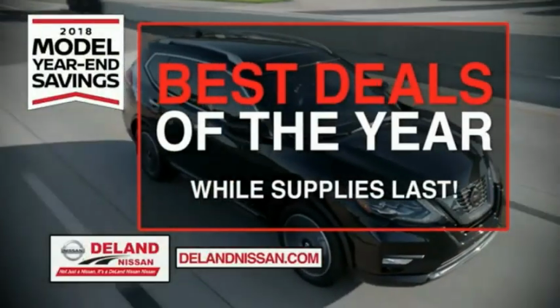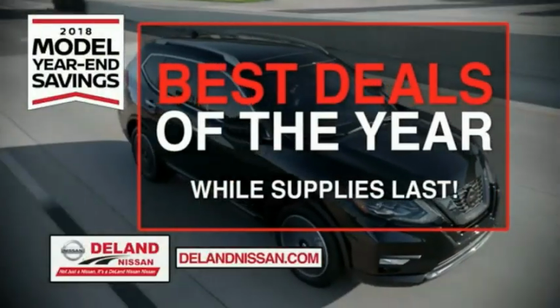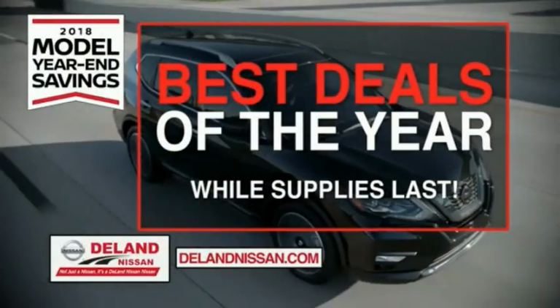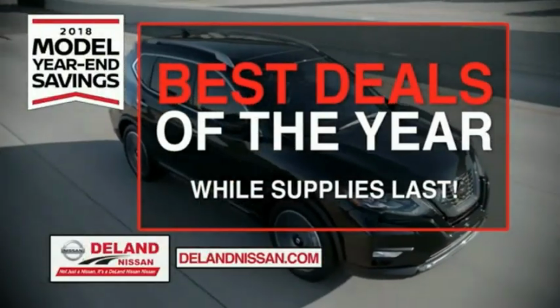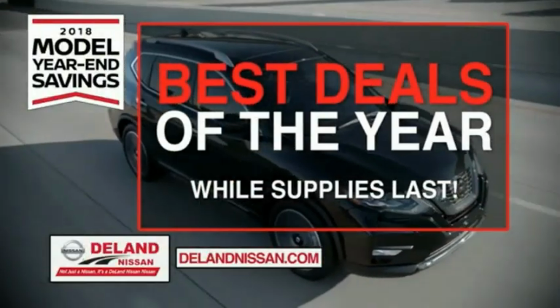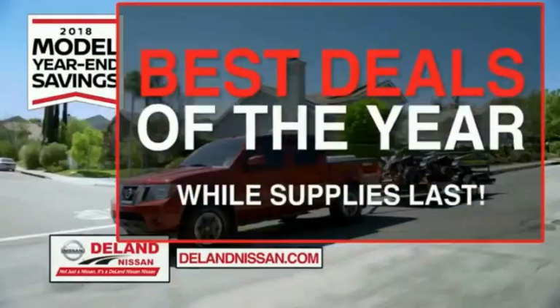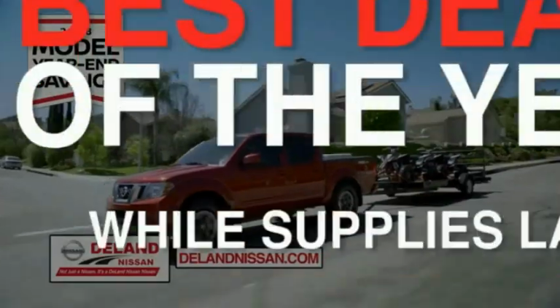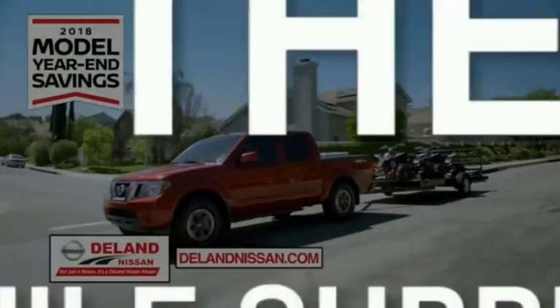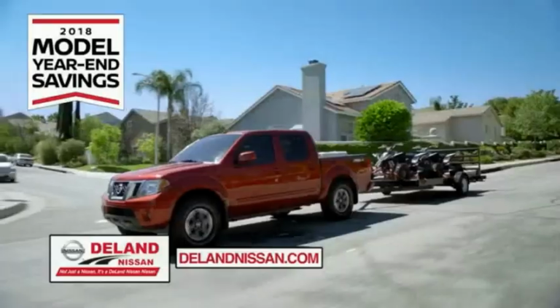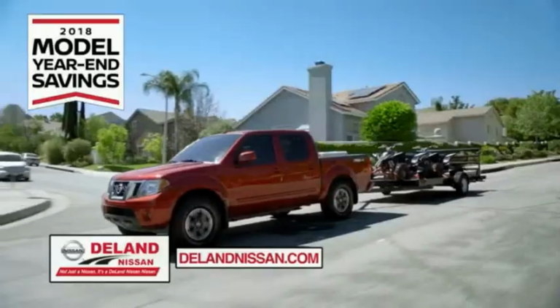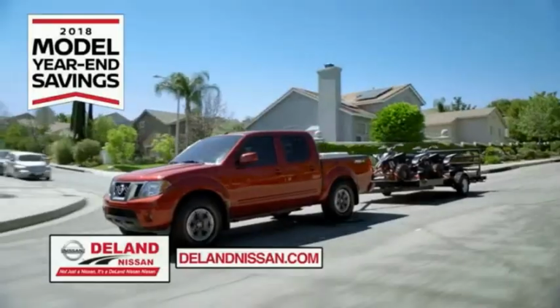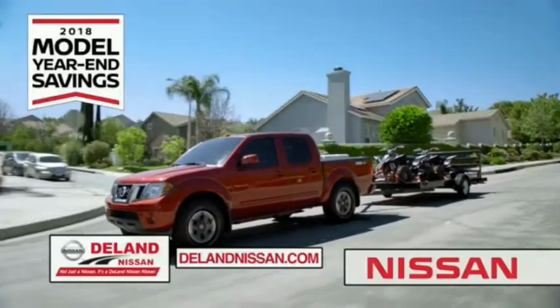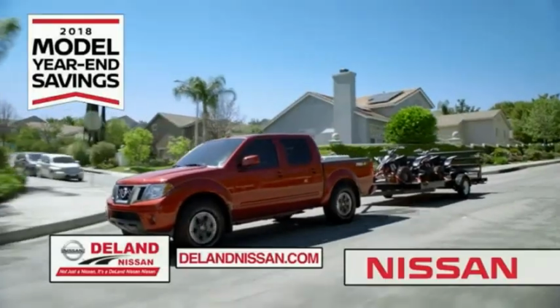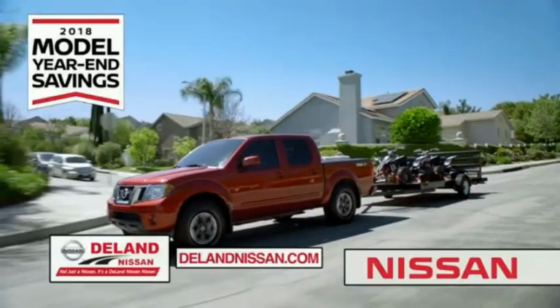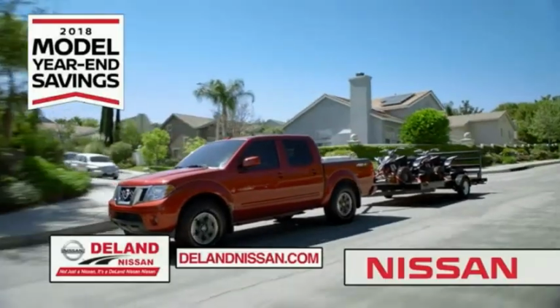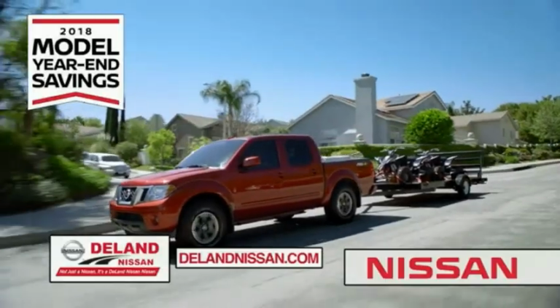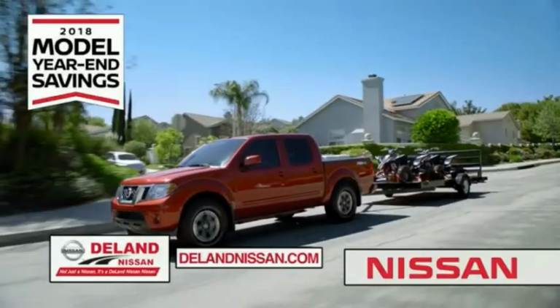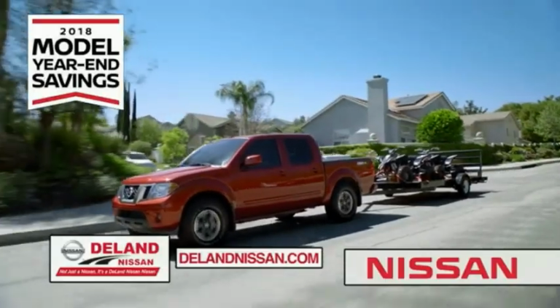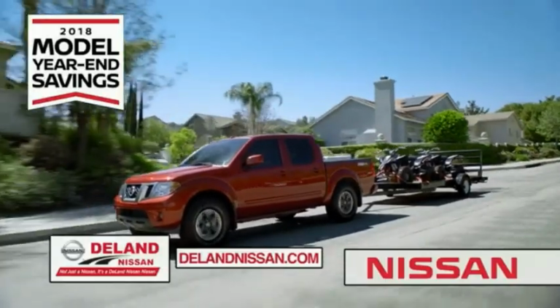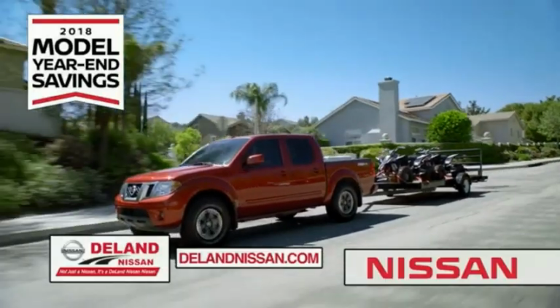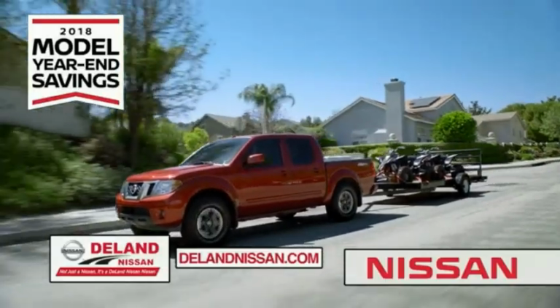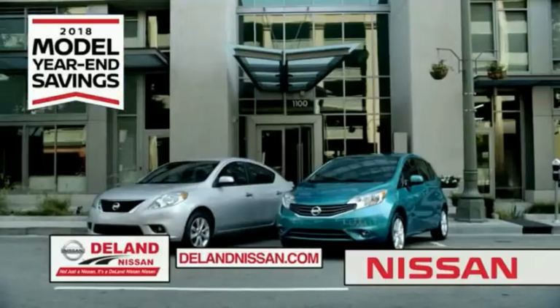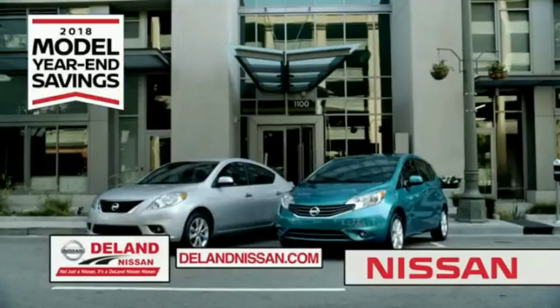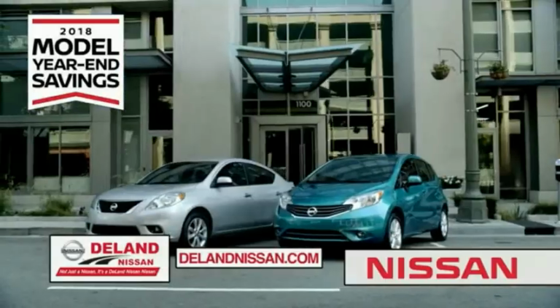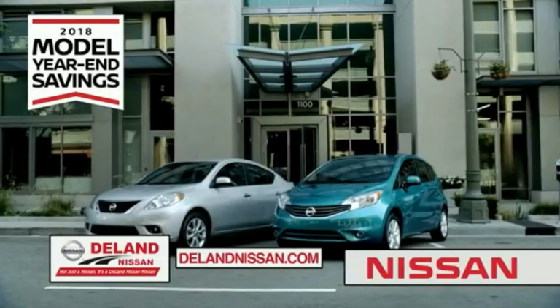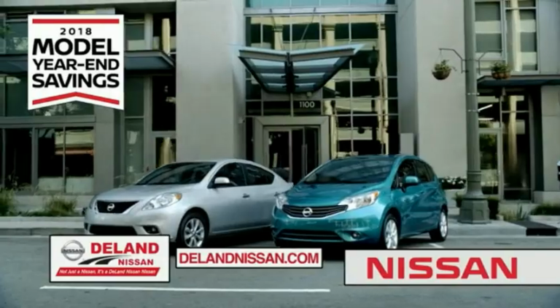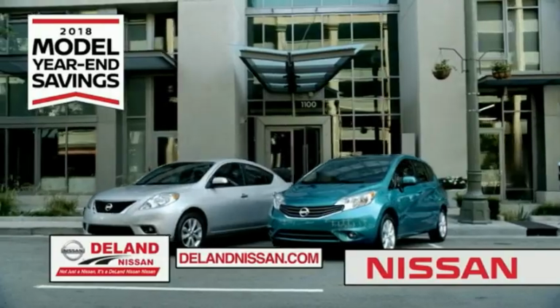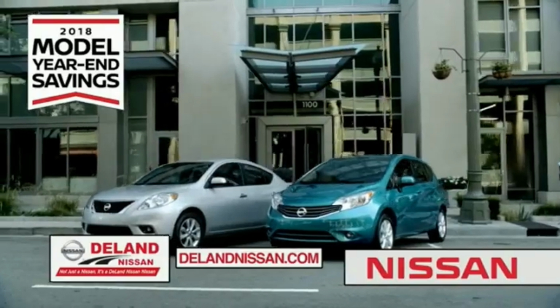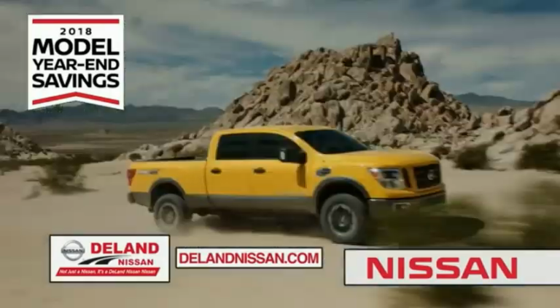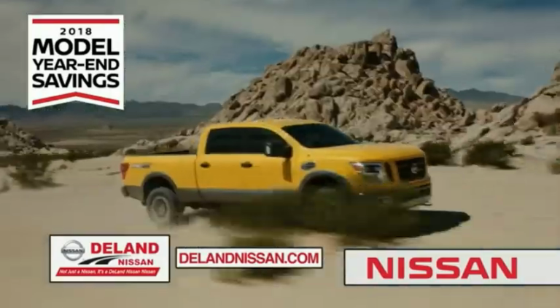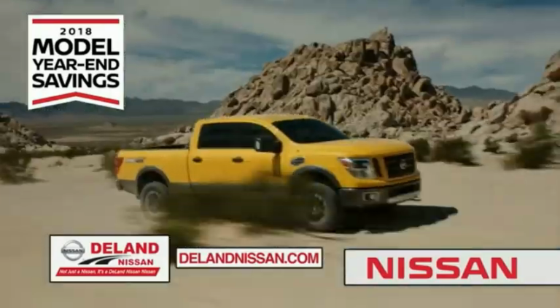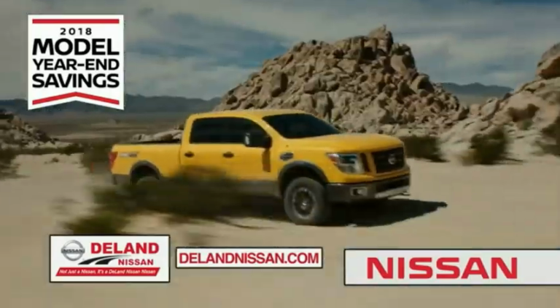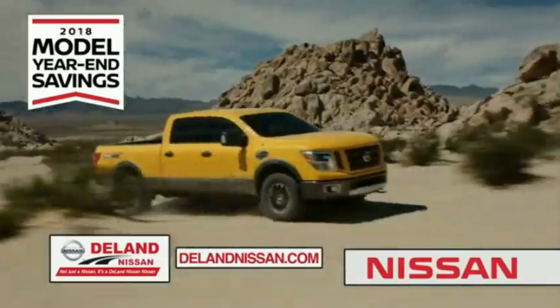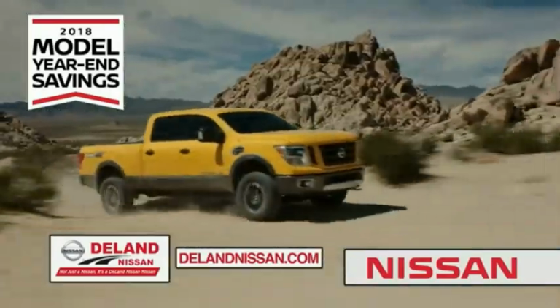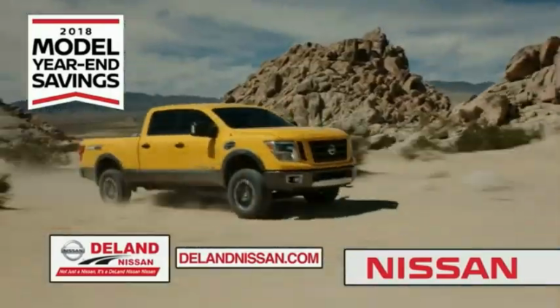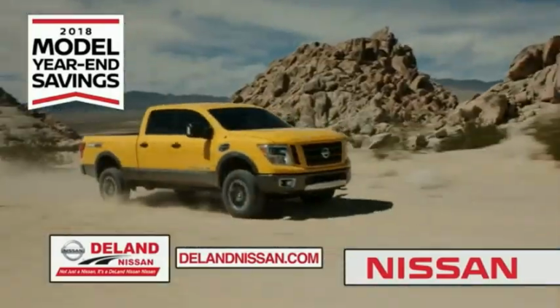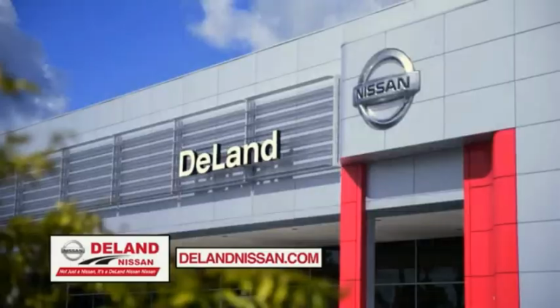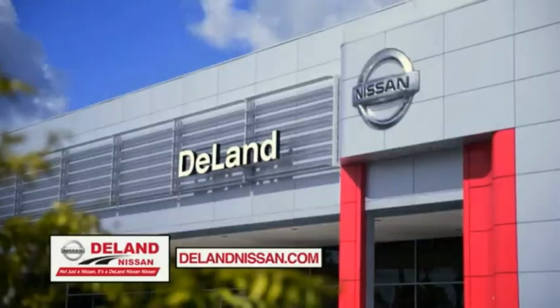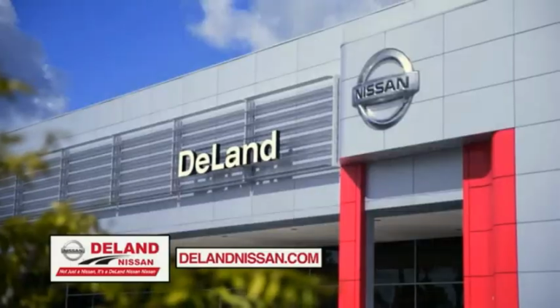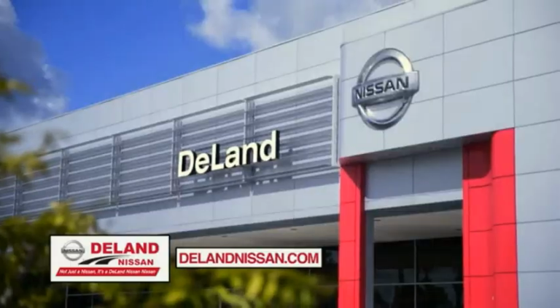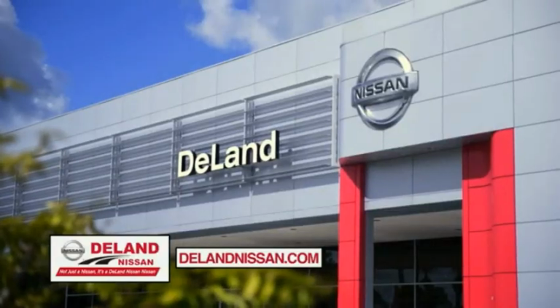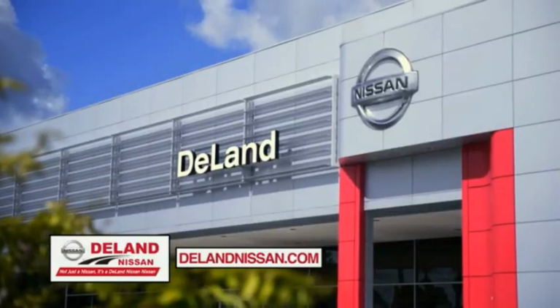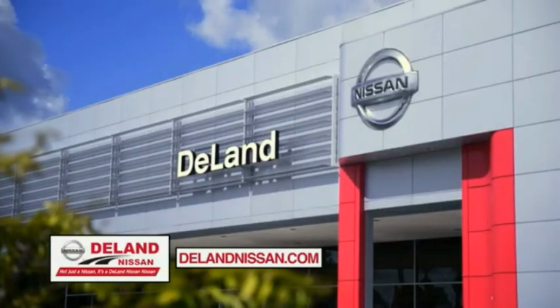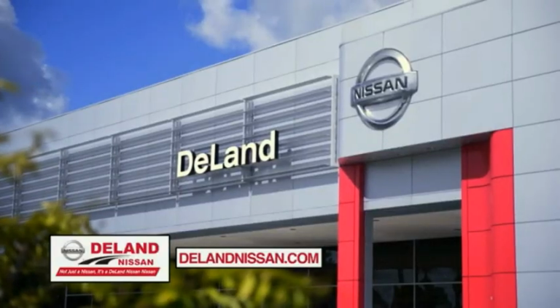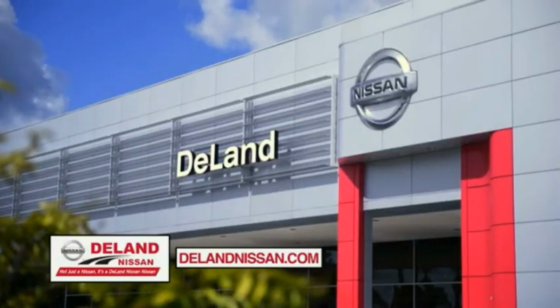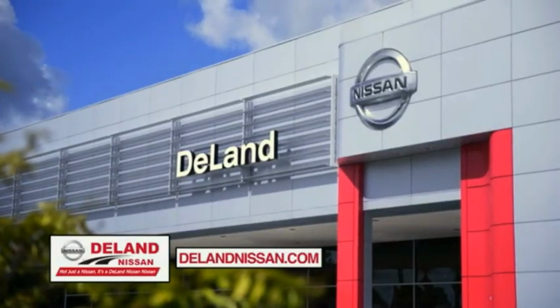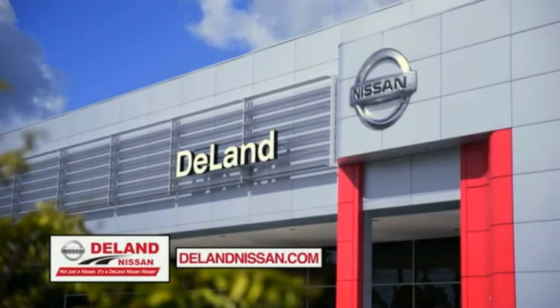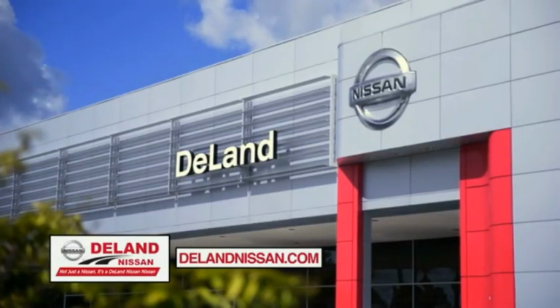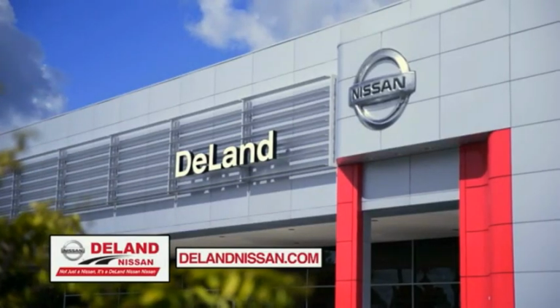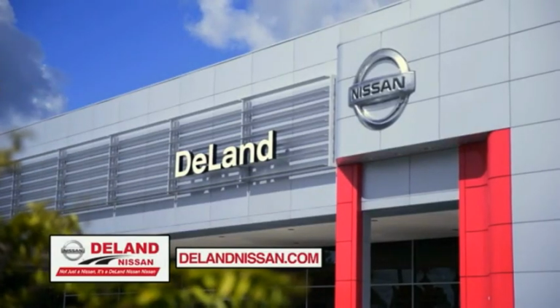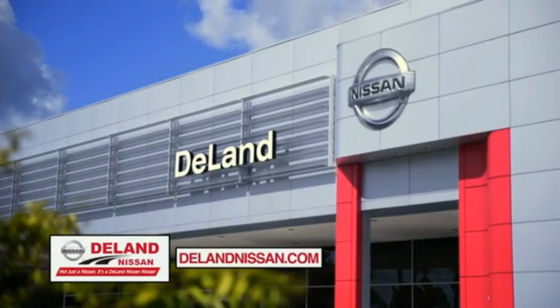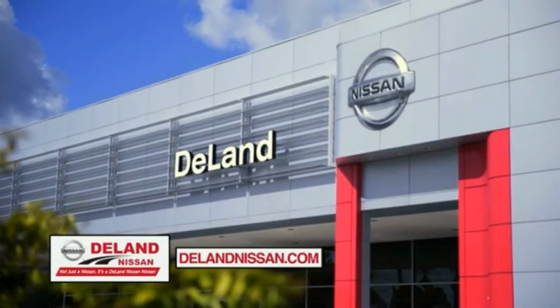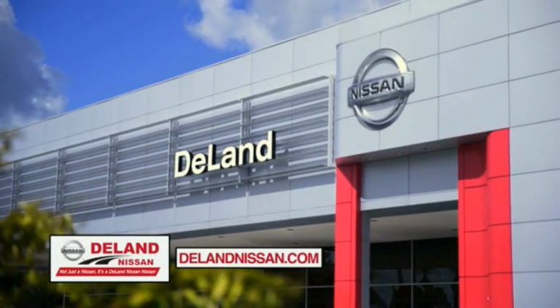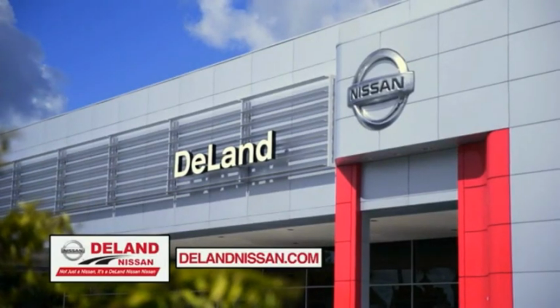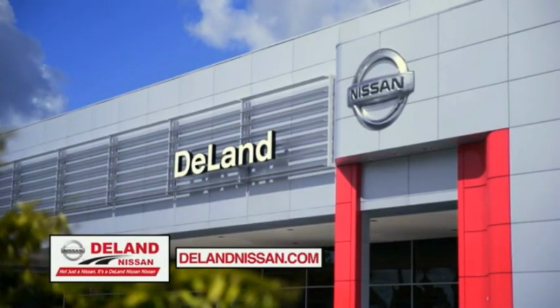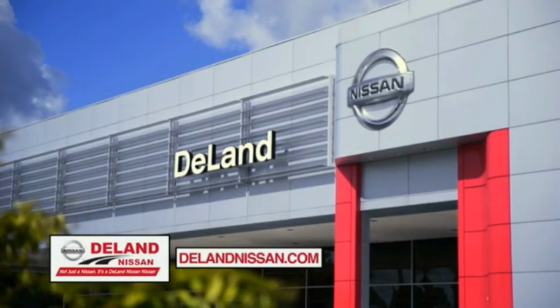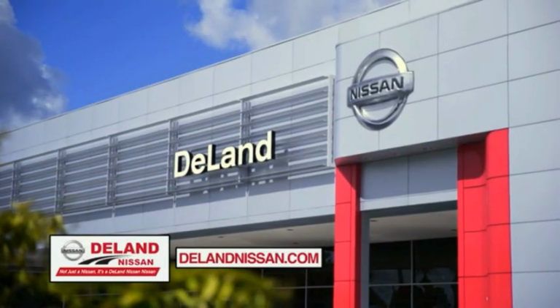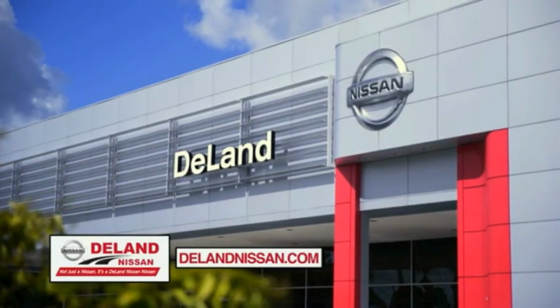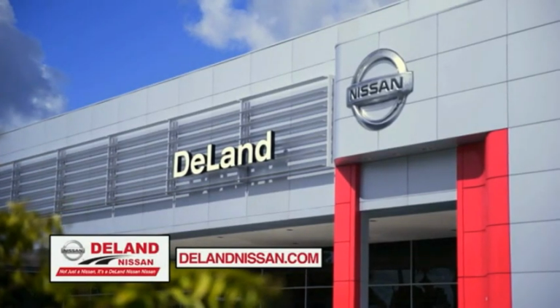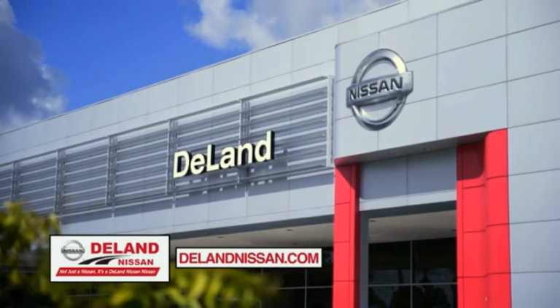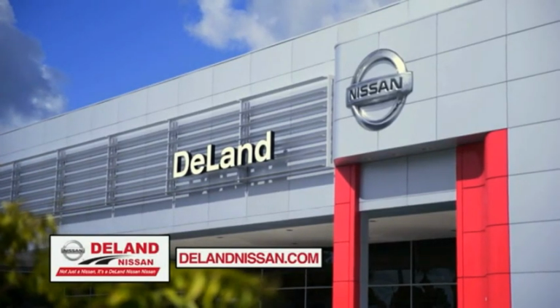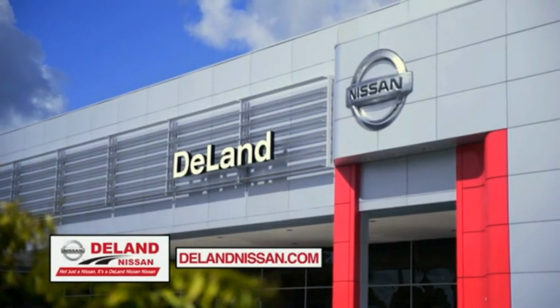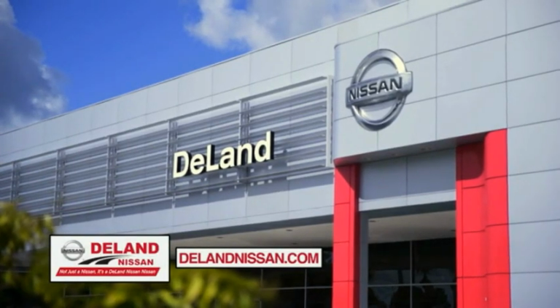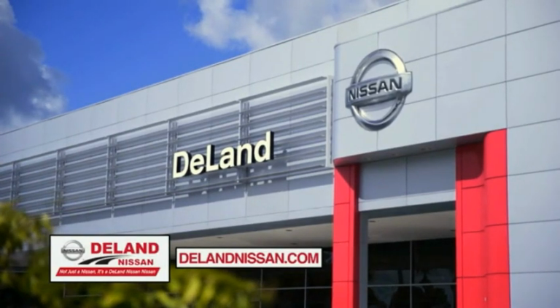It's not just a Nissan, it's a Delan Nissan.